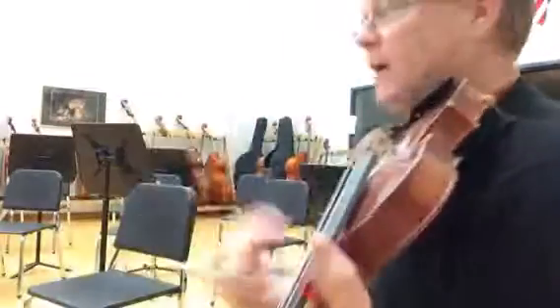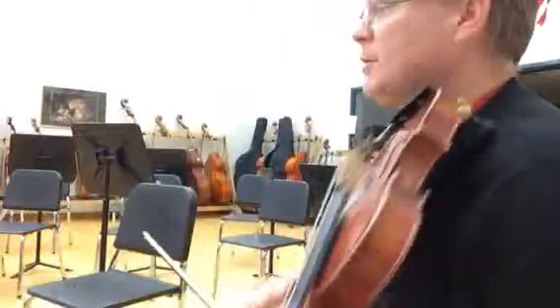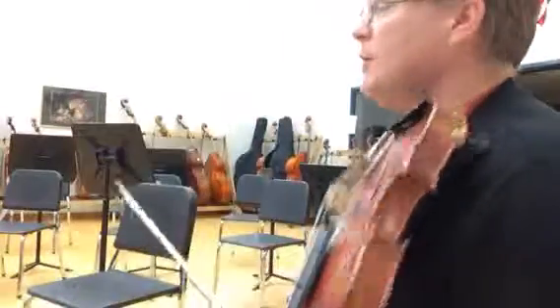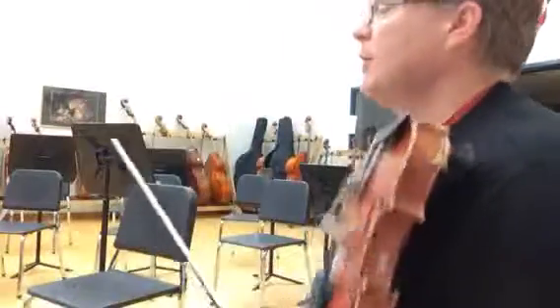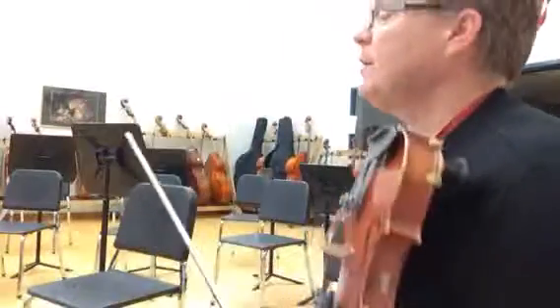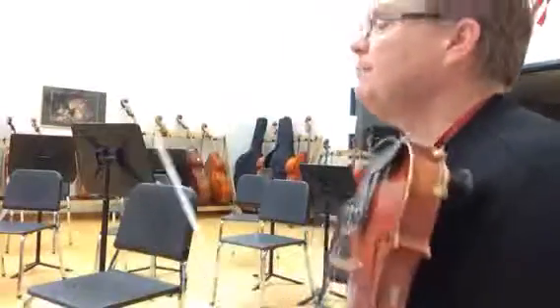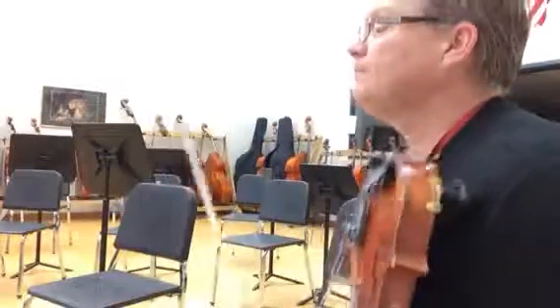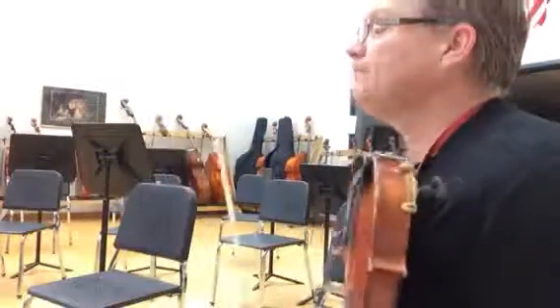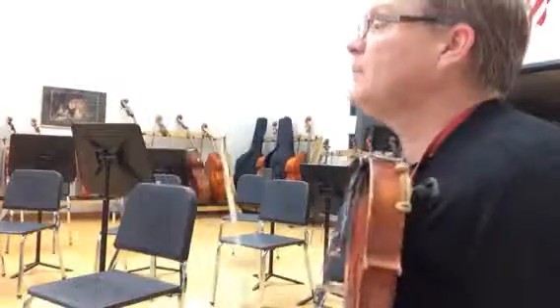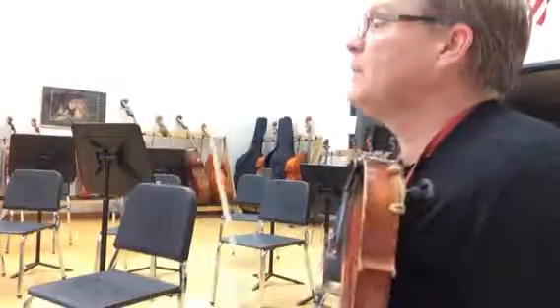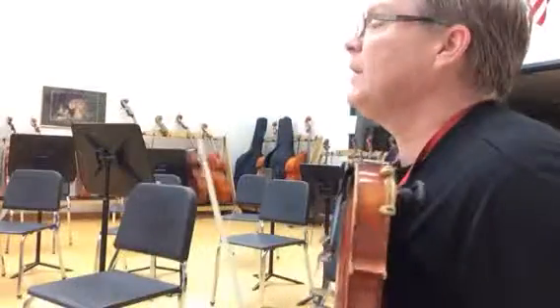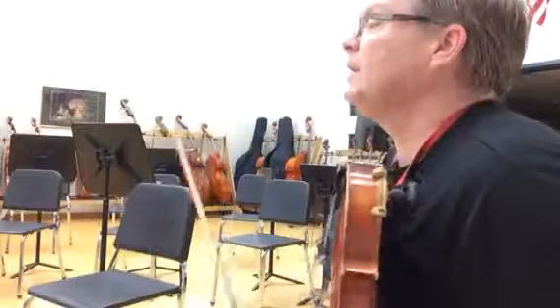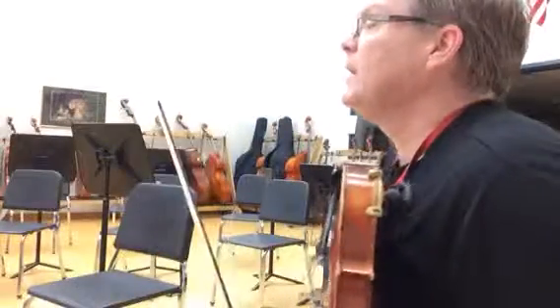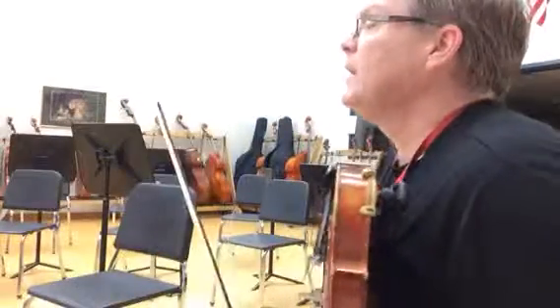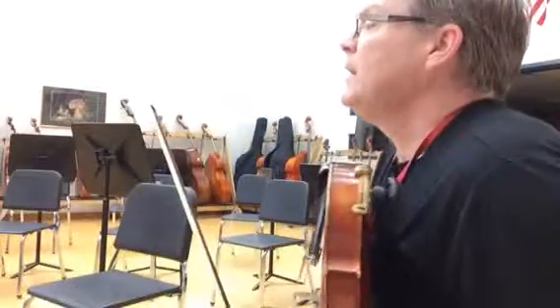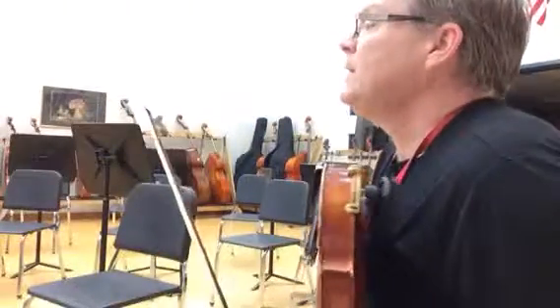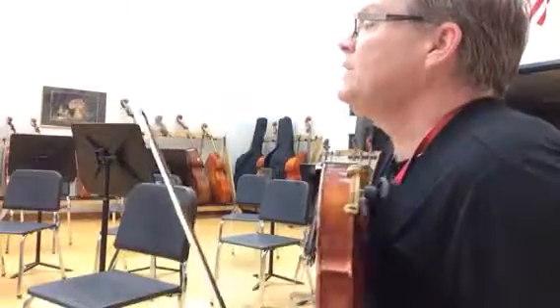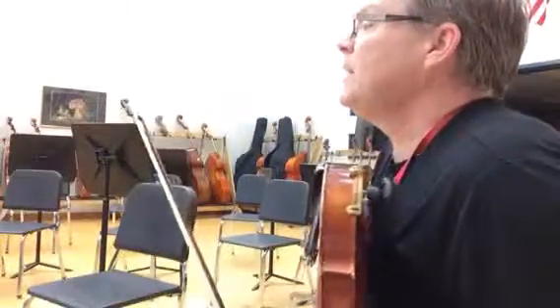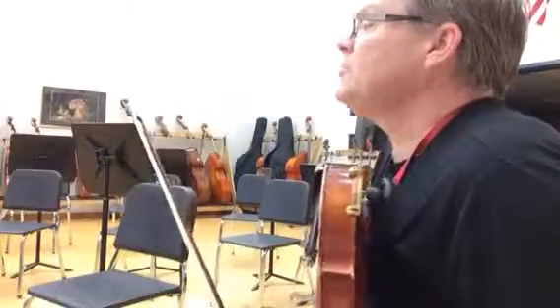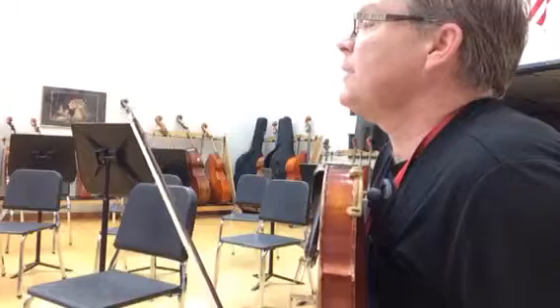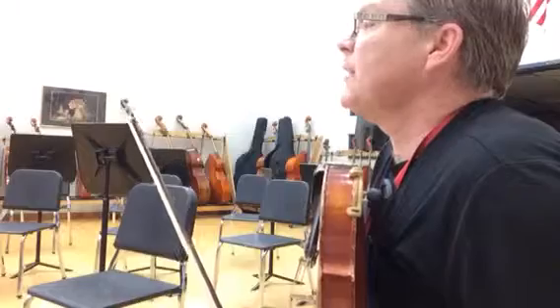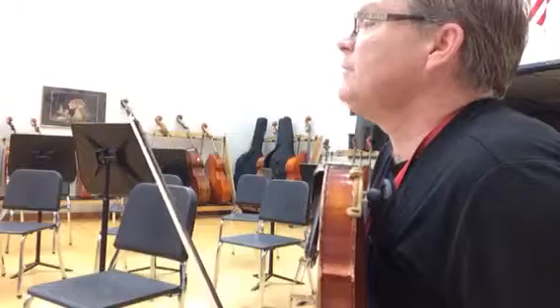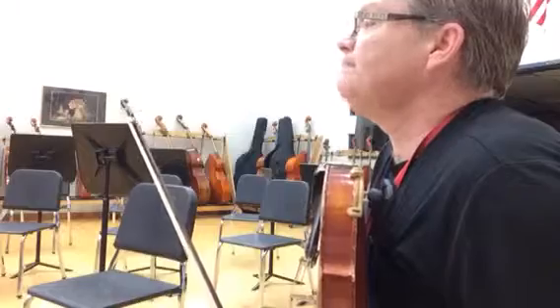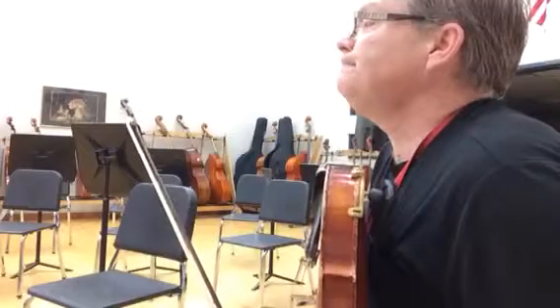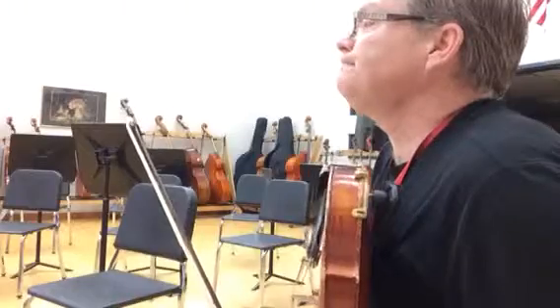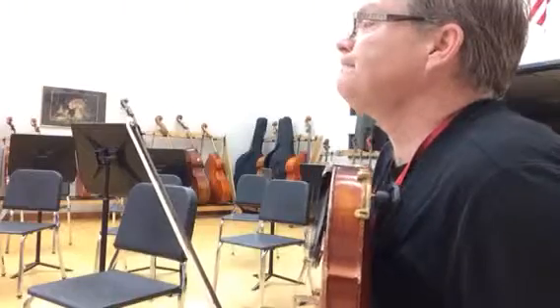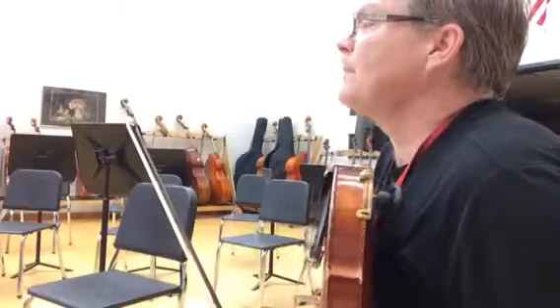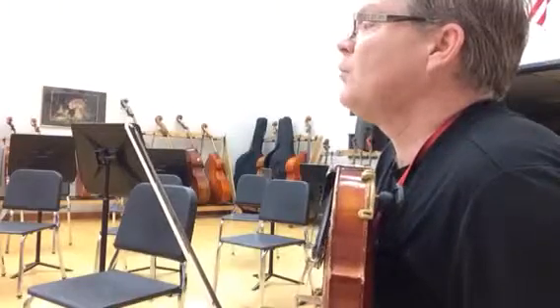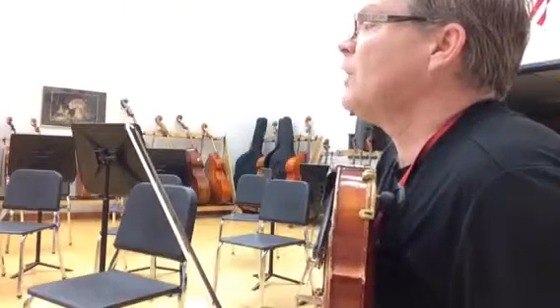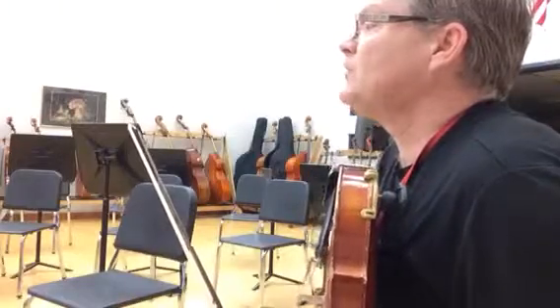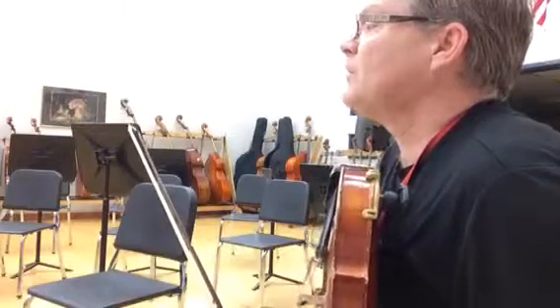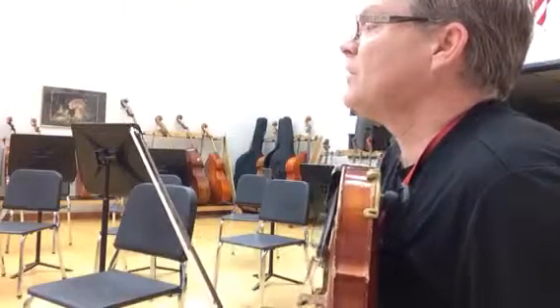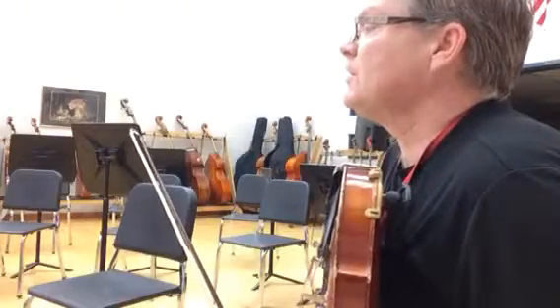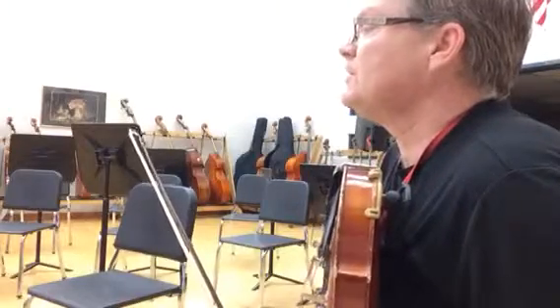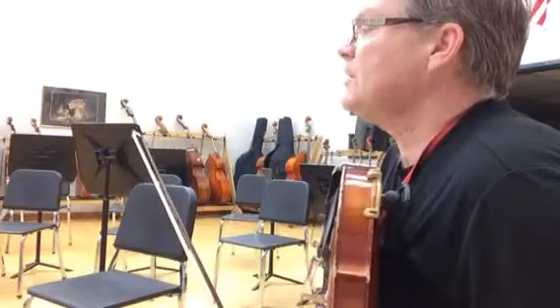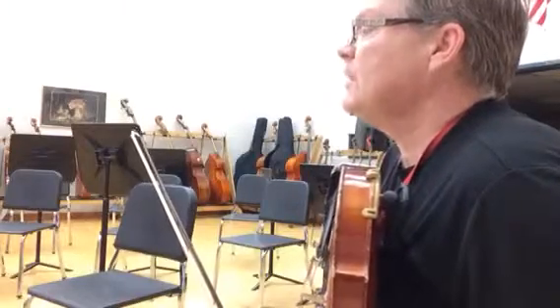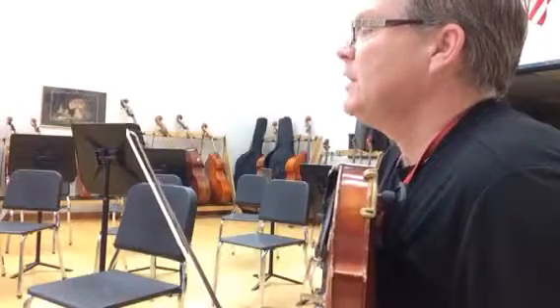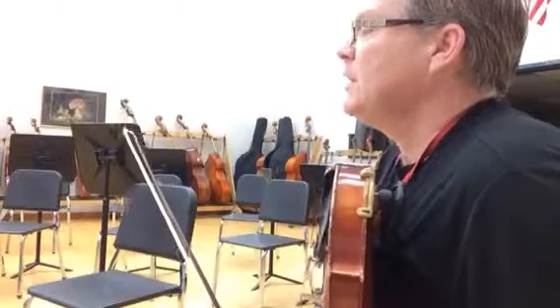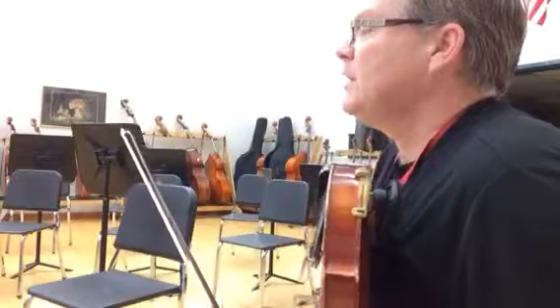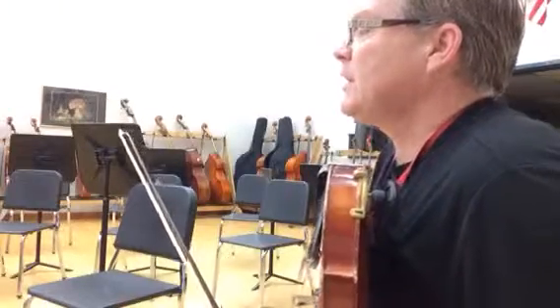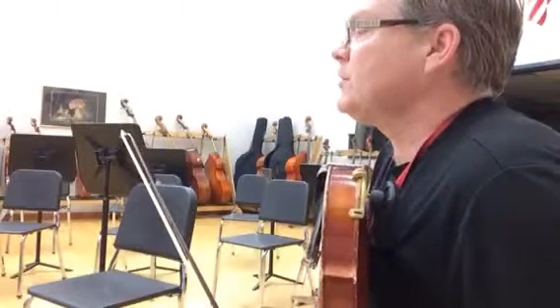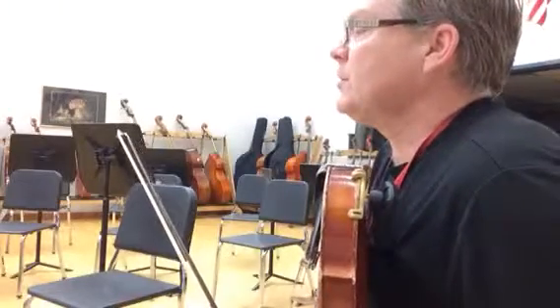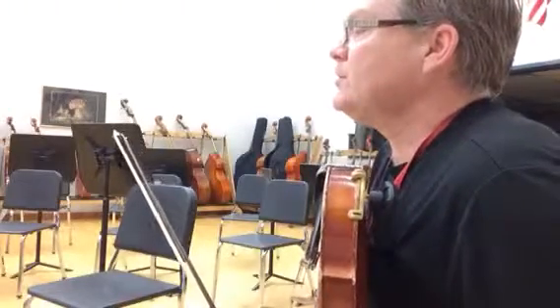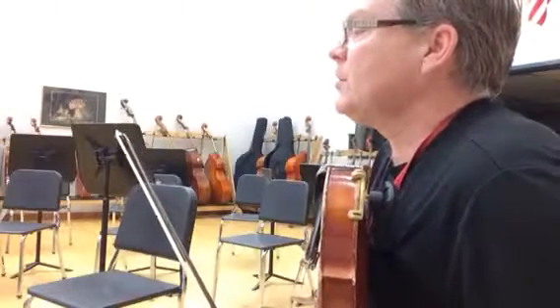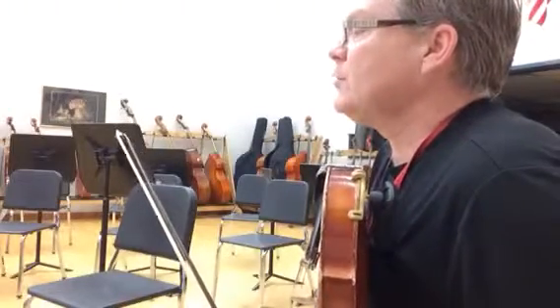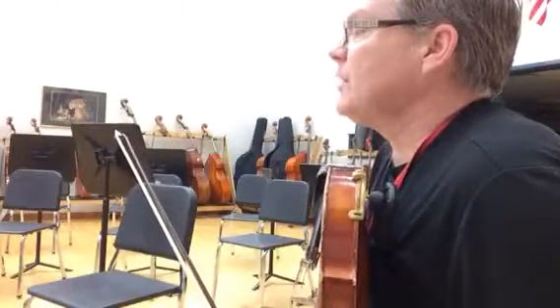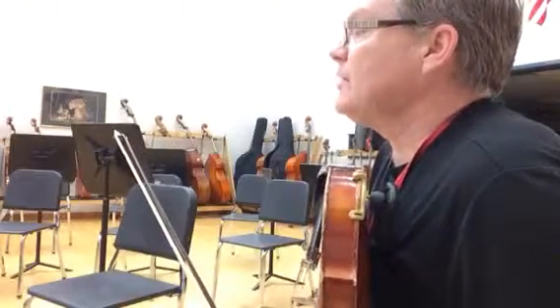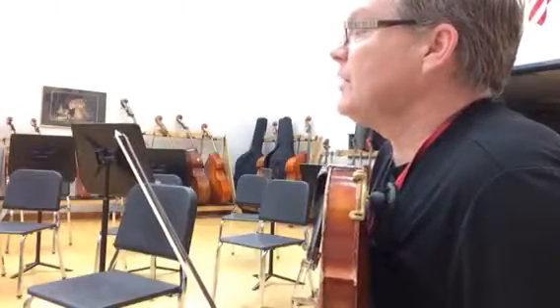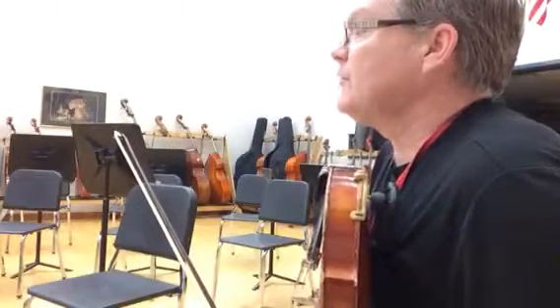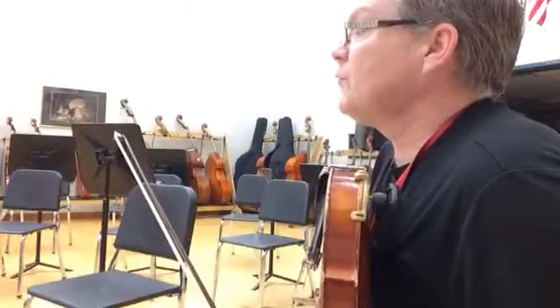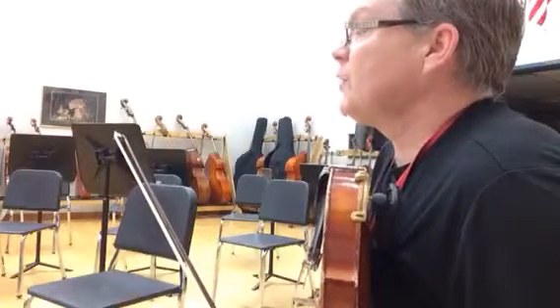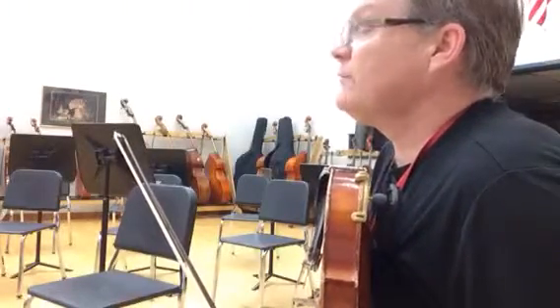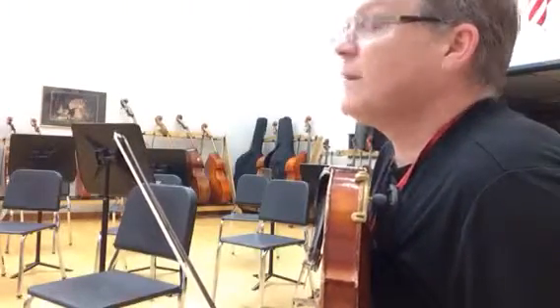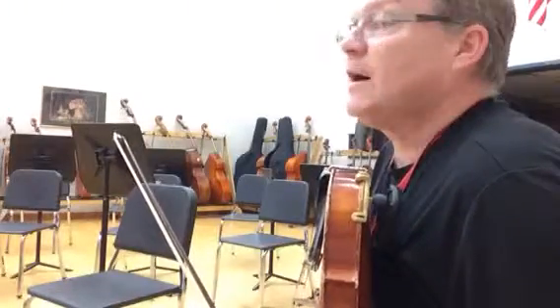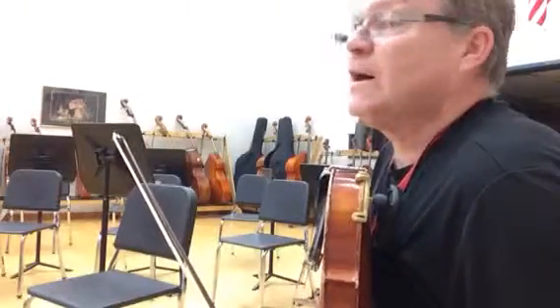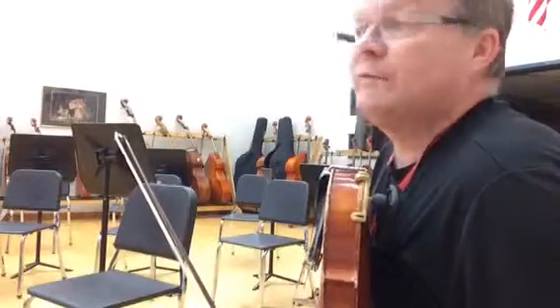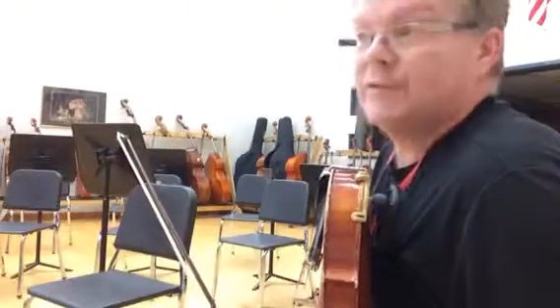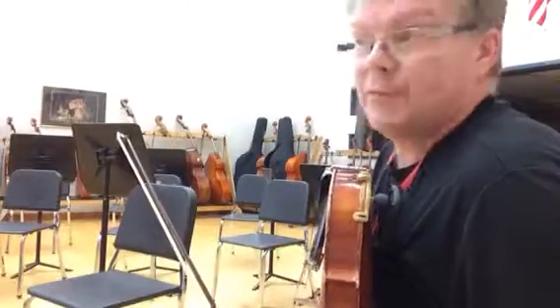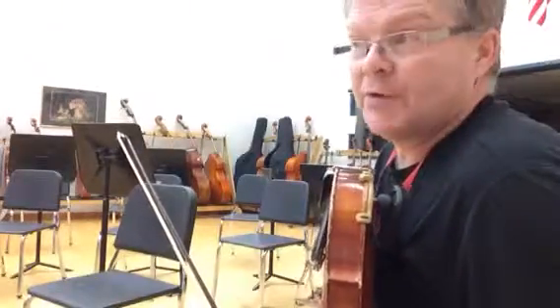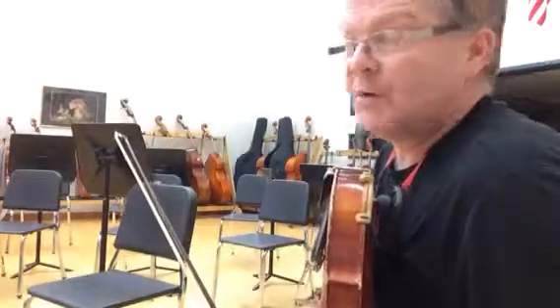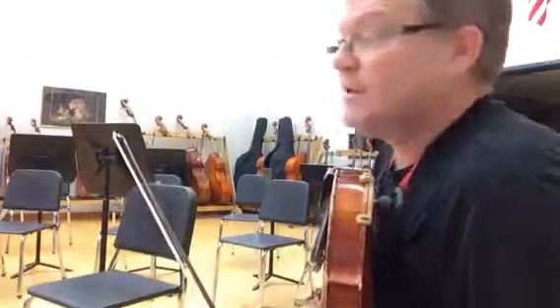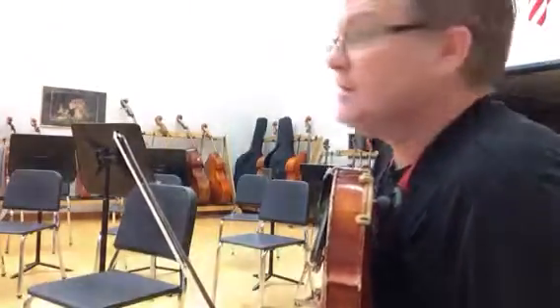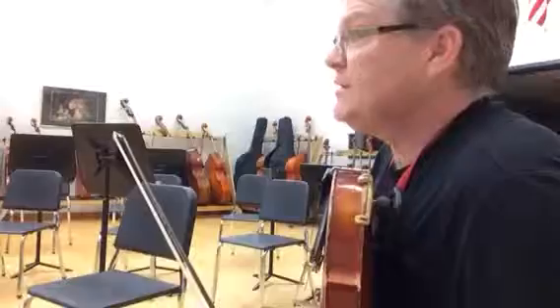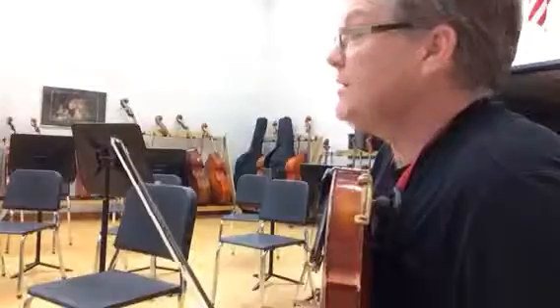The pattern in there — it's a two-measure pattern. Watch very closely. That goes all the way to the end of measure 105. Then we have the big DC.